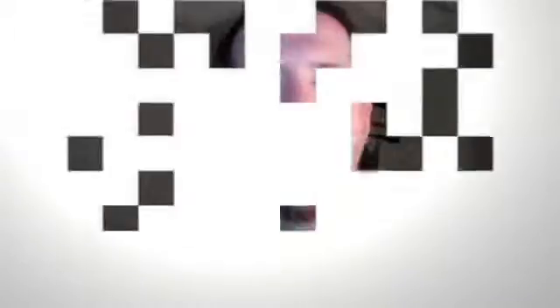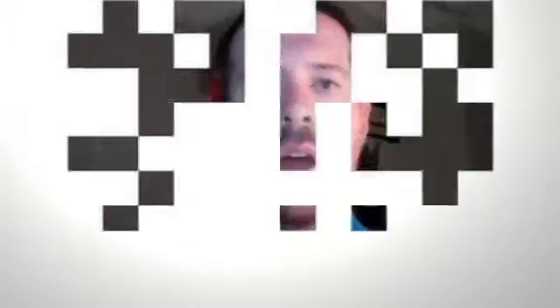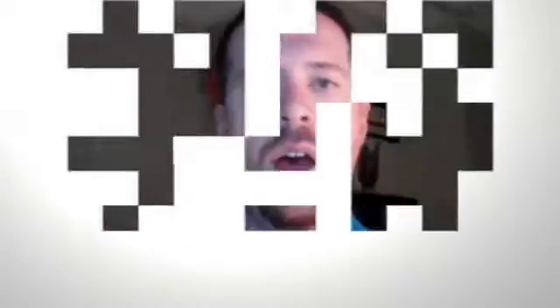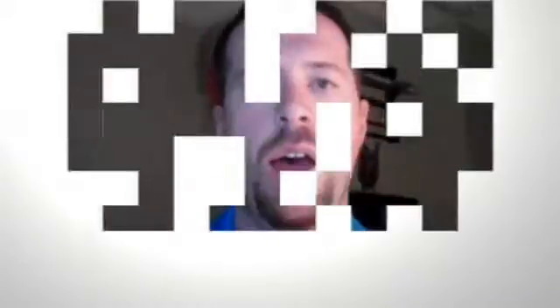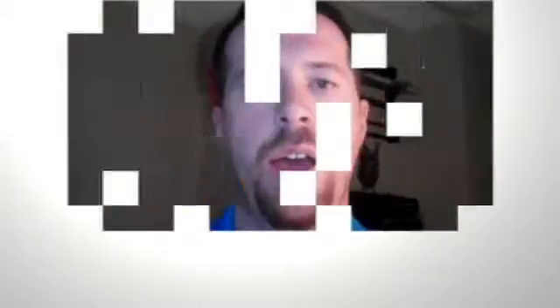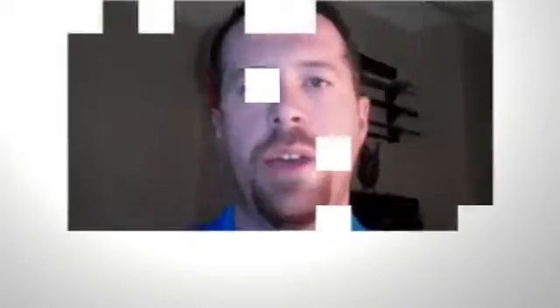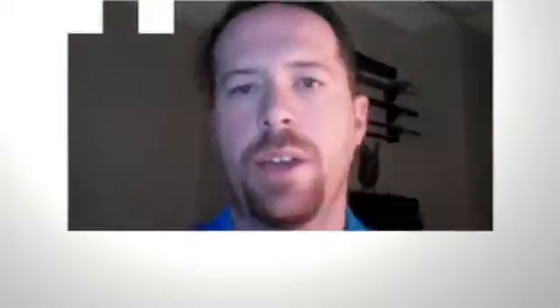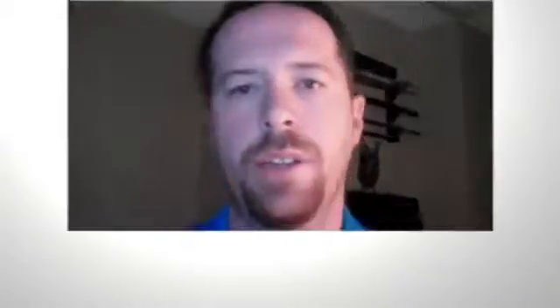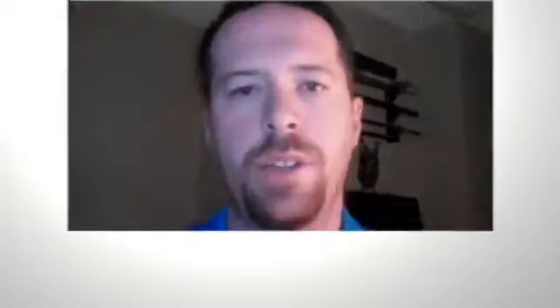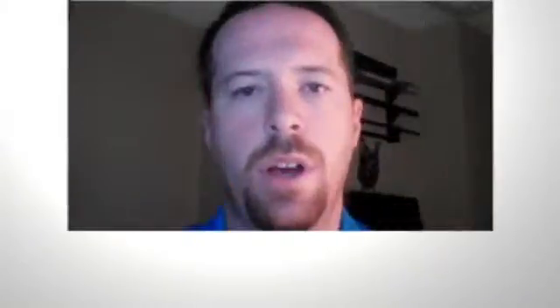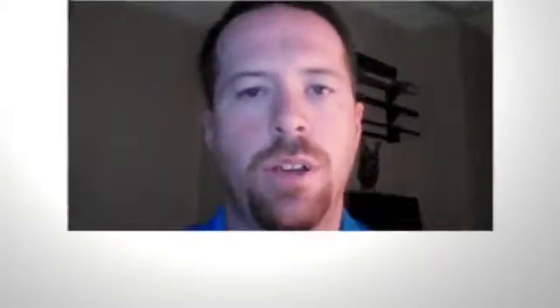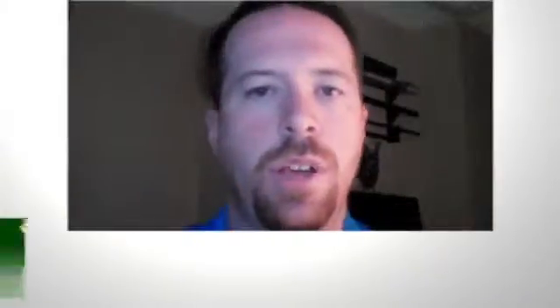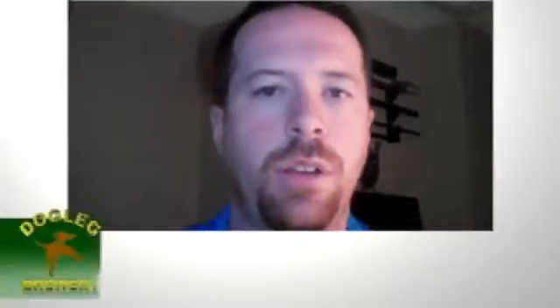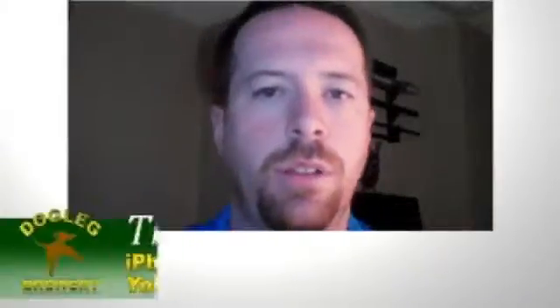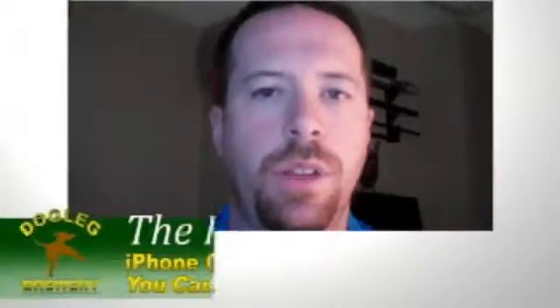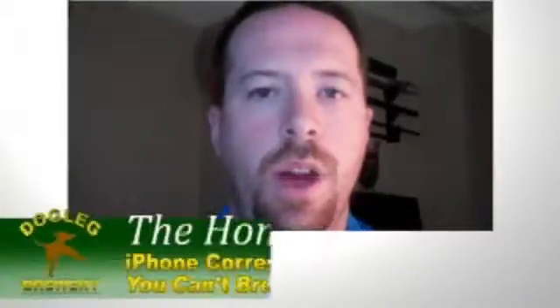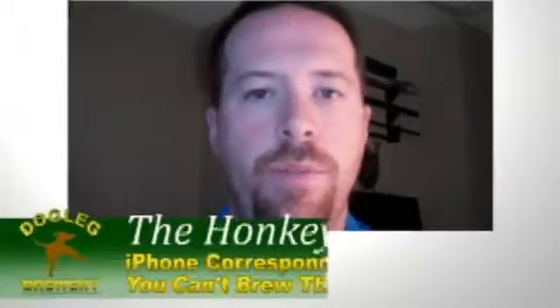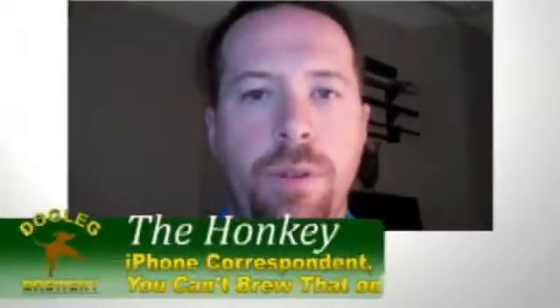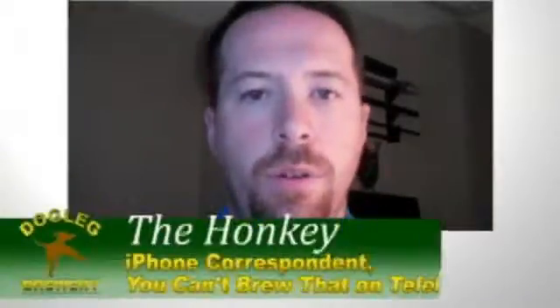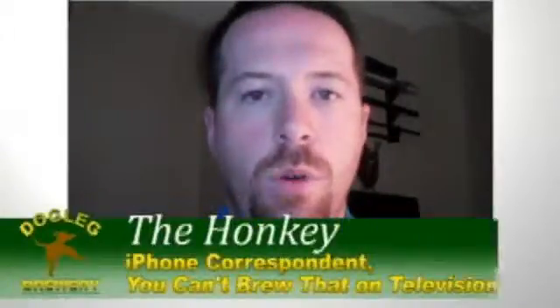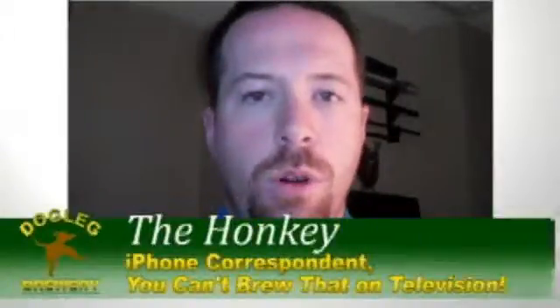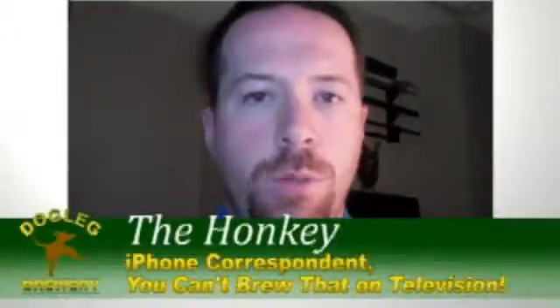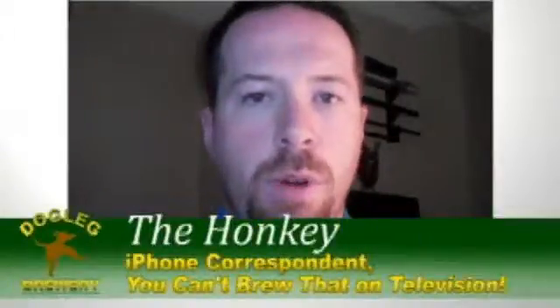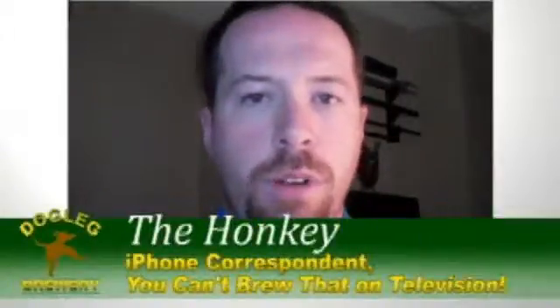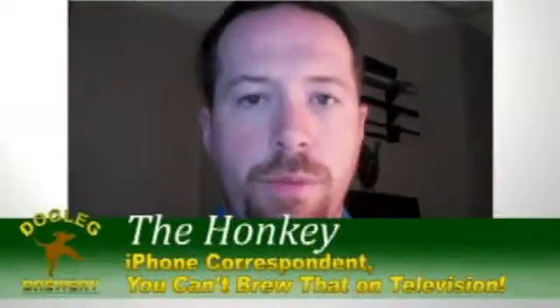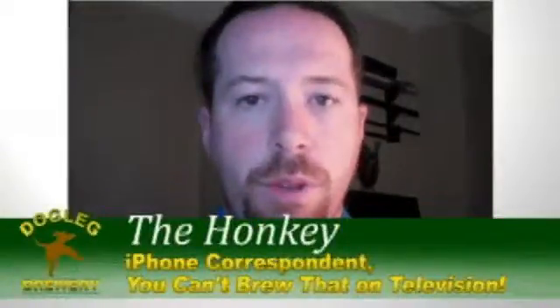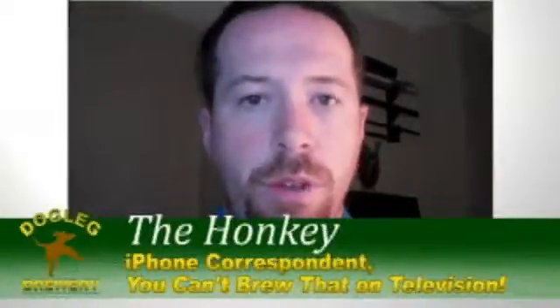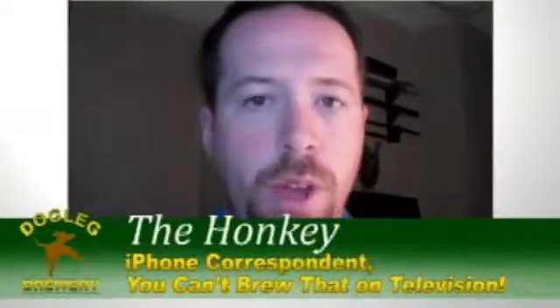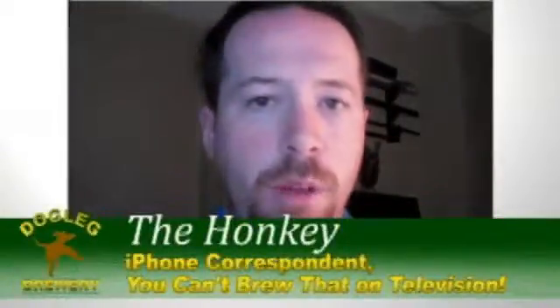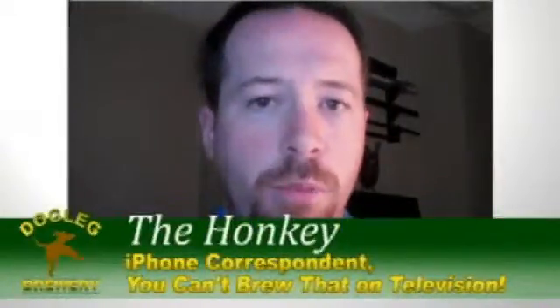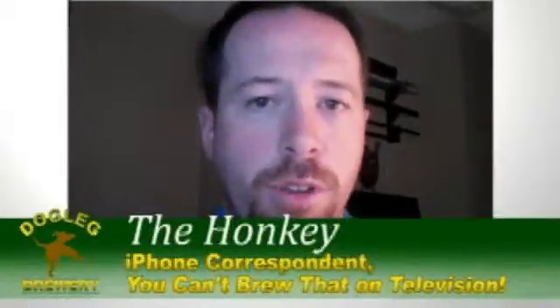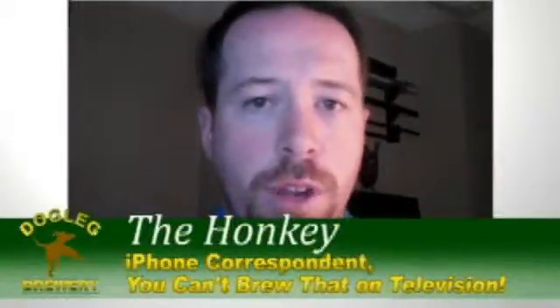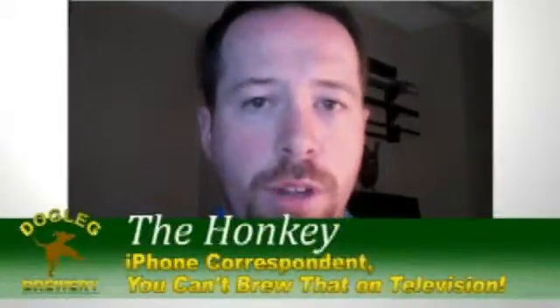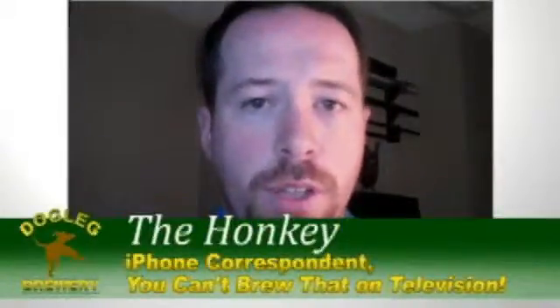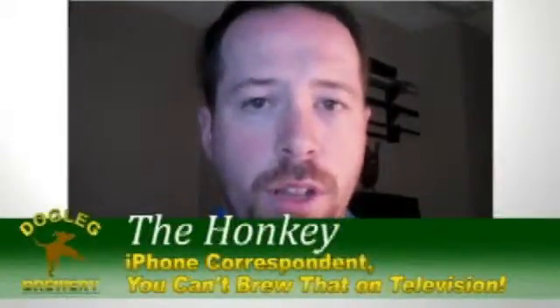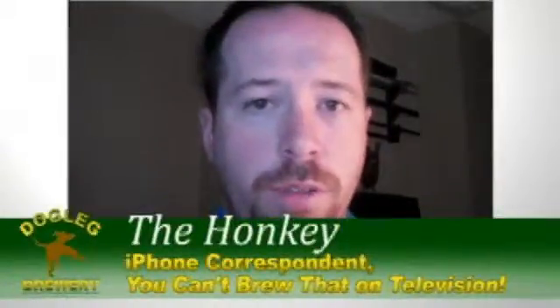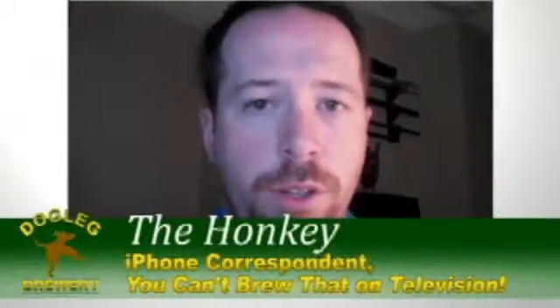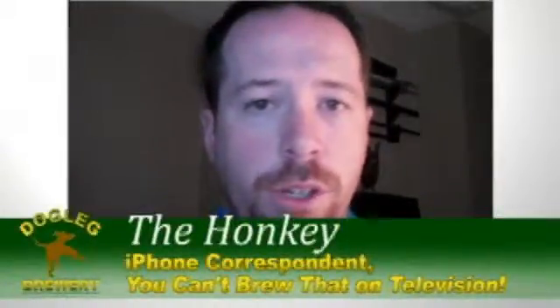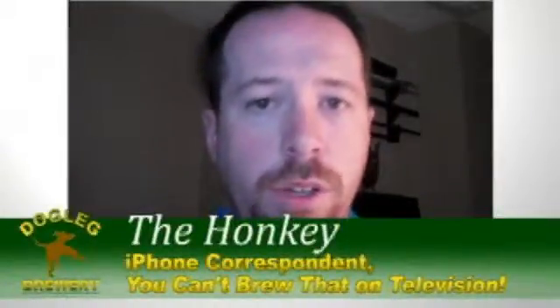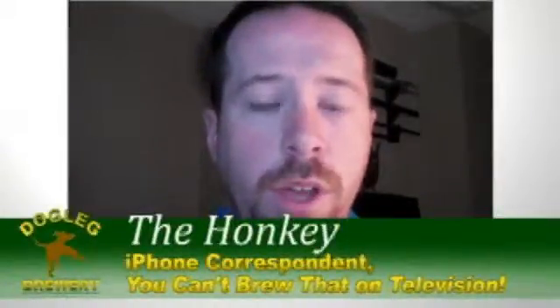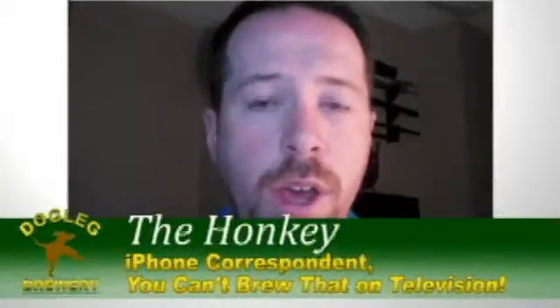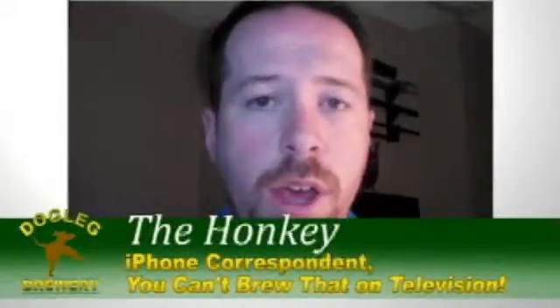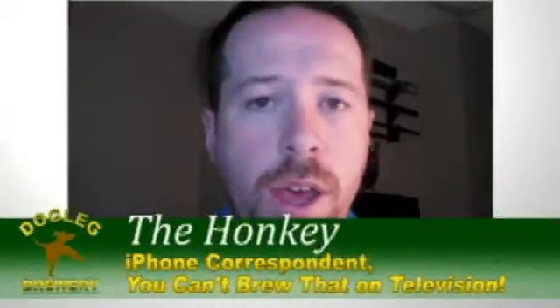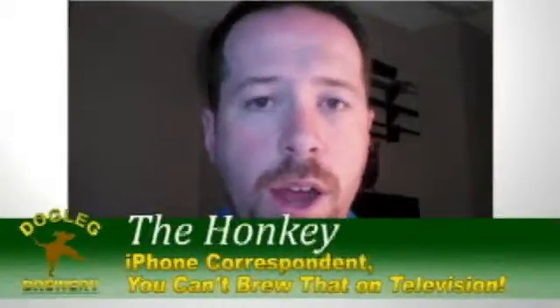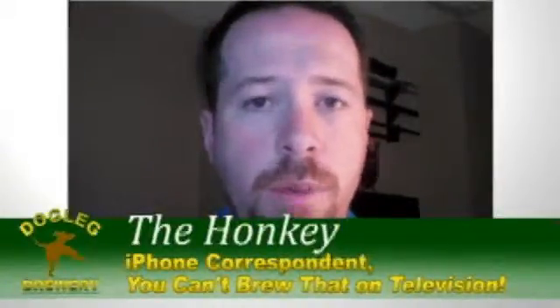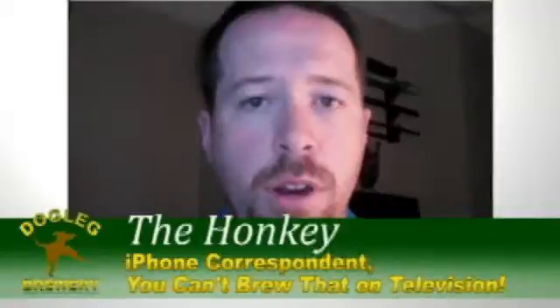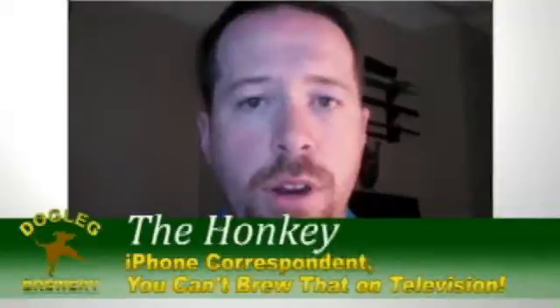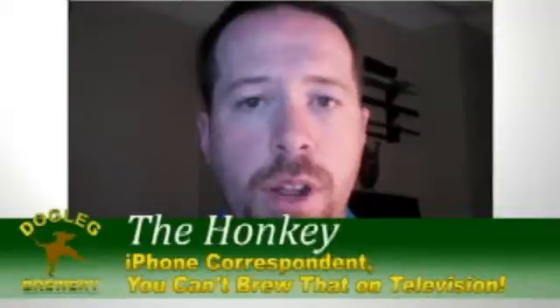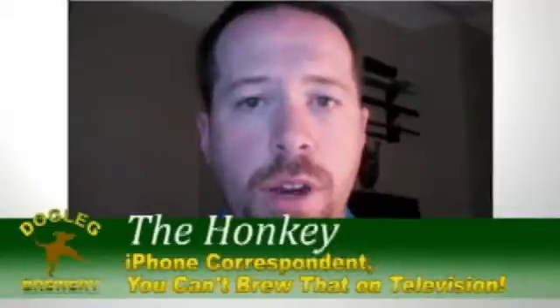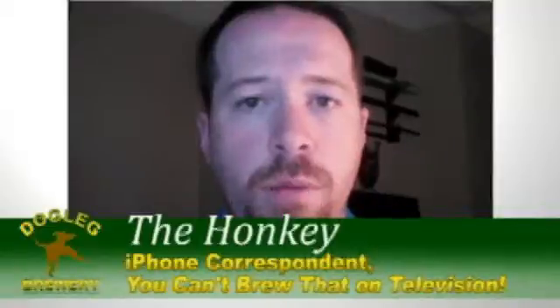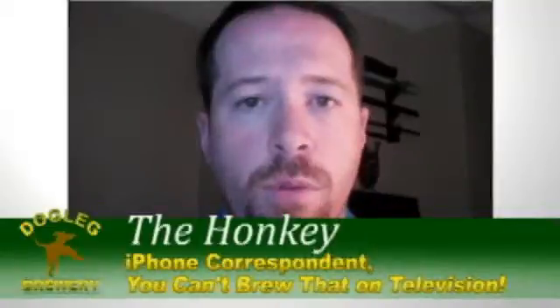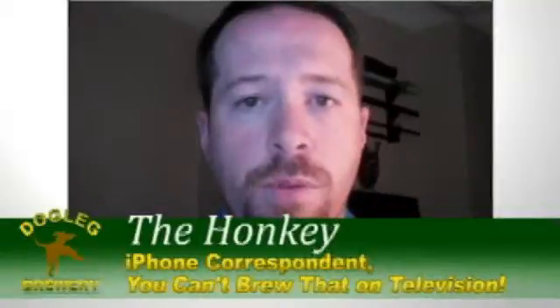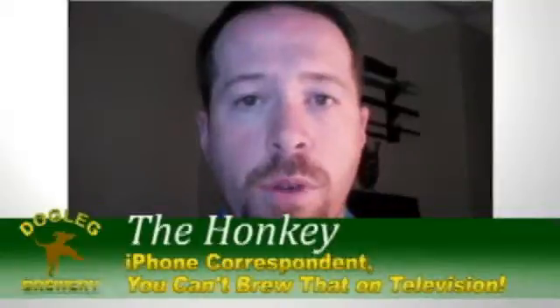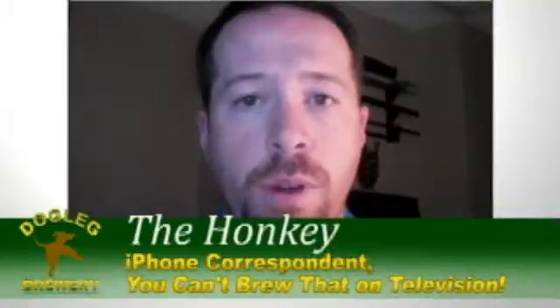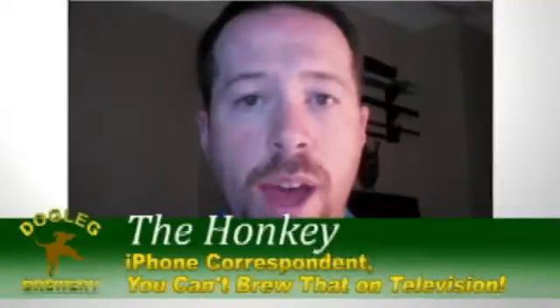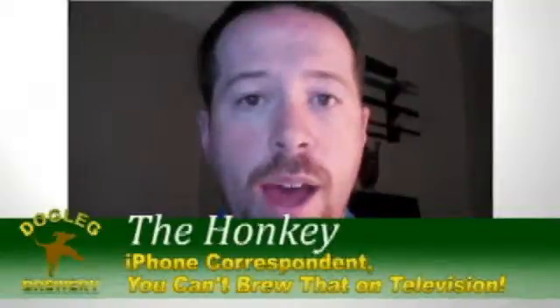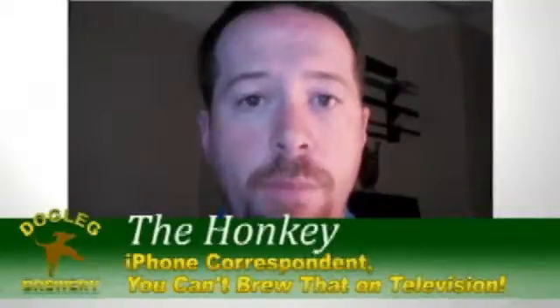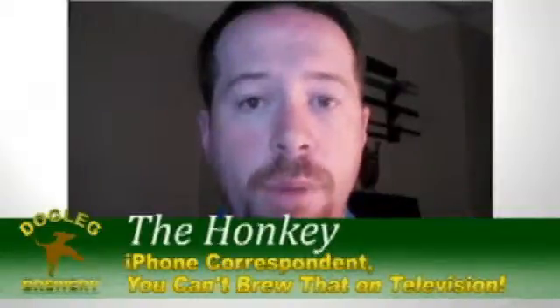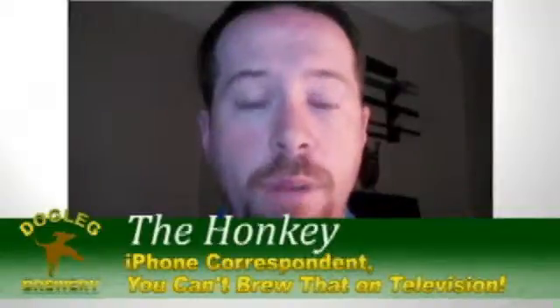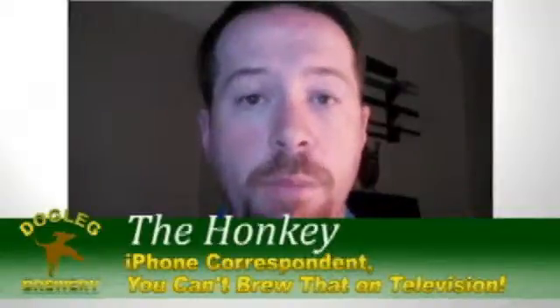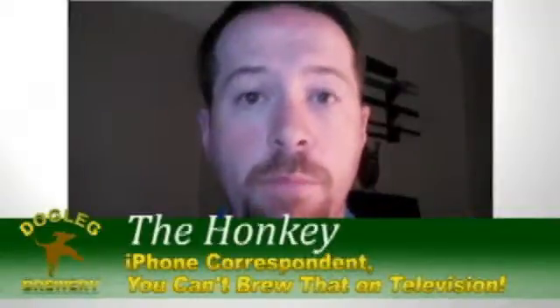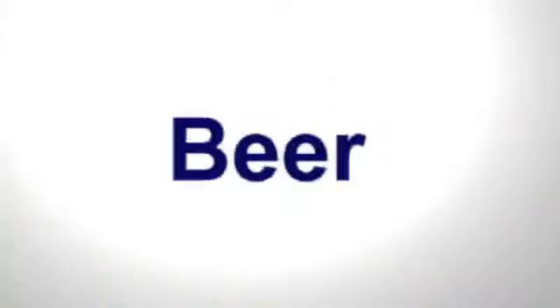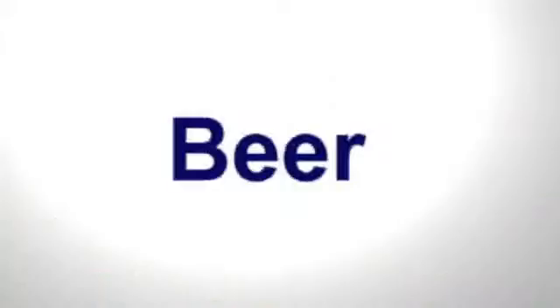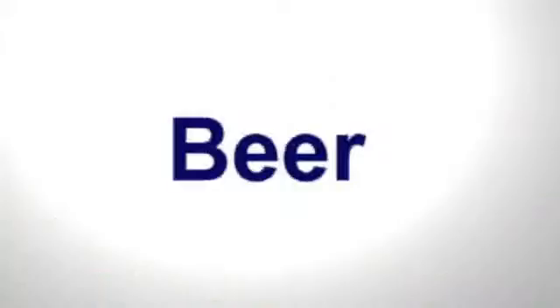Hi, it's Honky, the iPhone correspondent for You Can't Brew That On Television, and I'm here today to review an app named Beer!